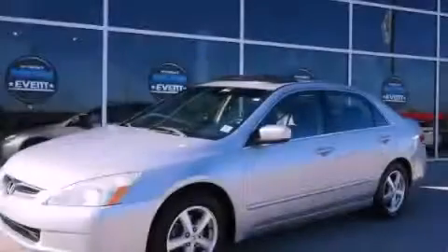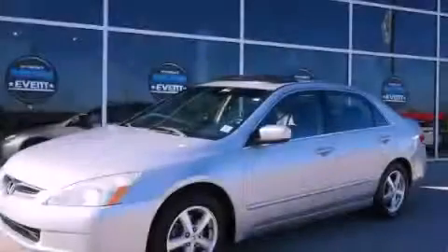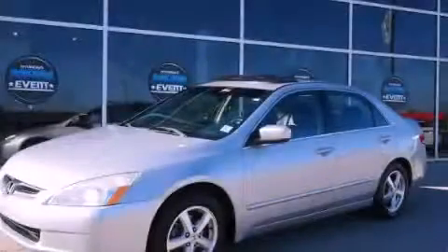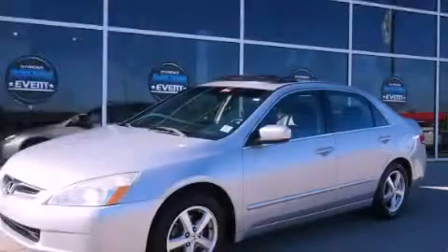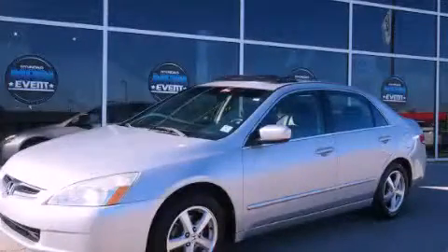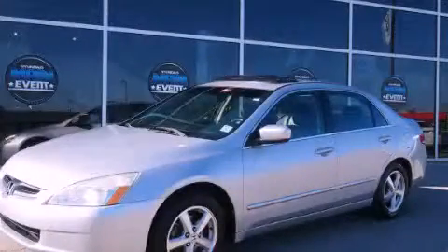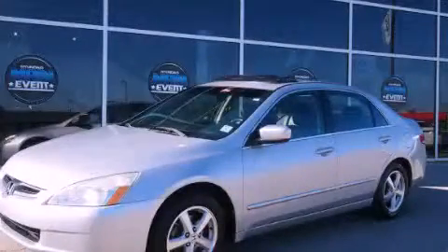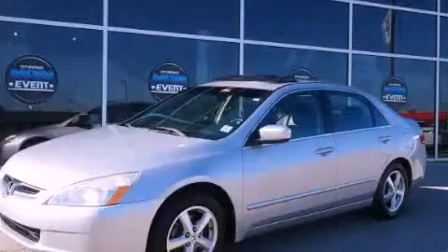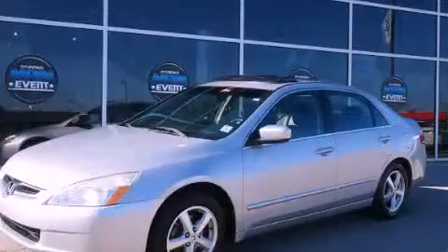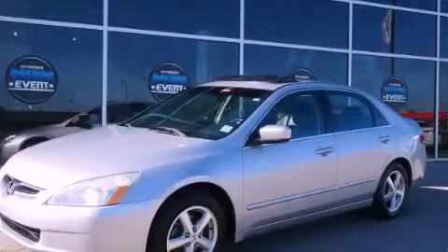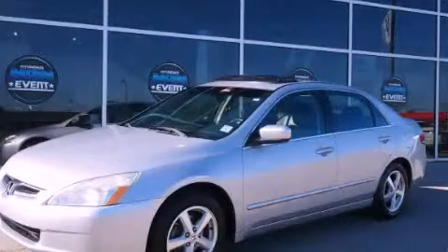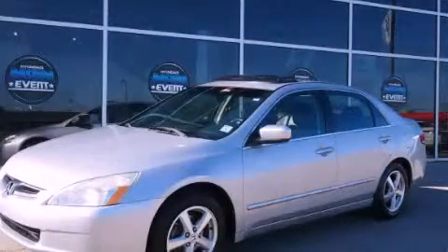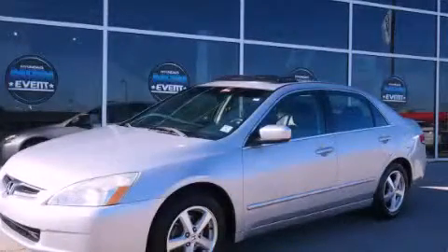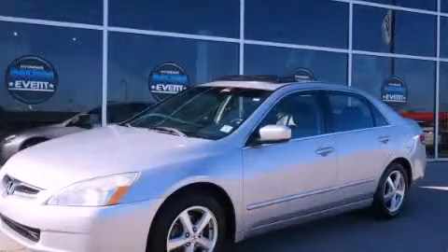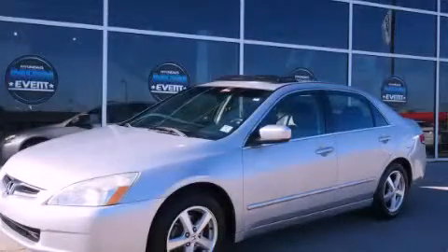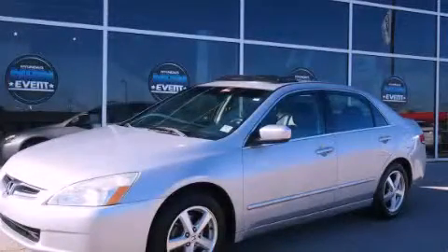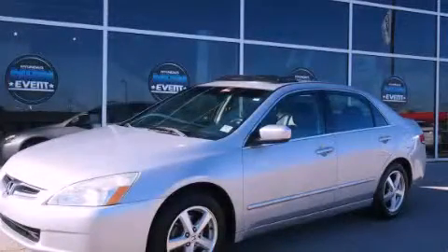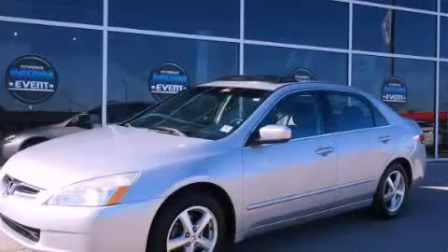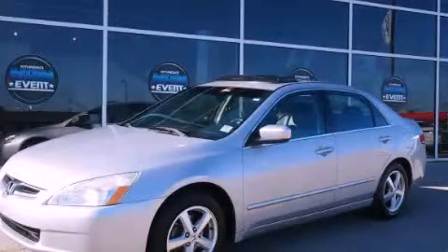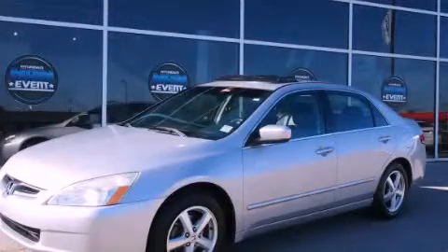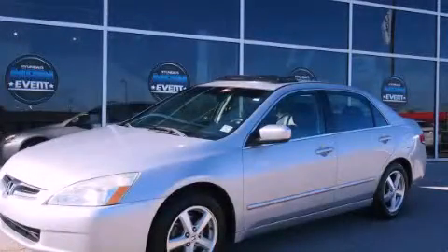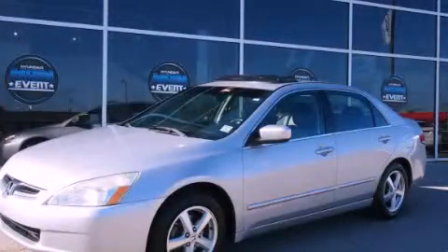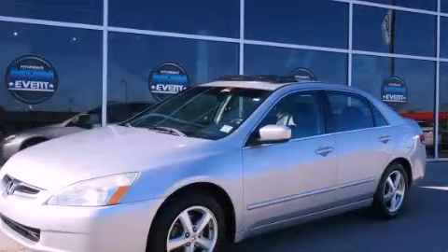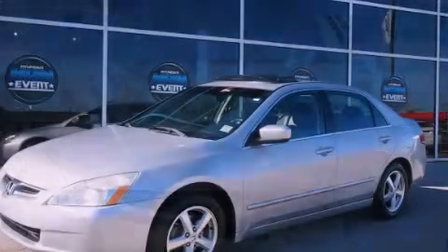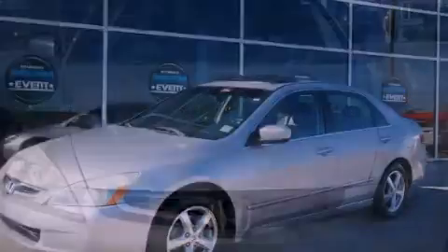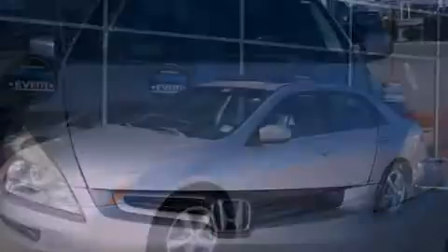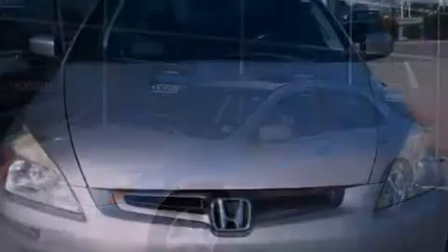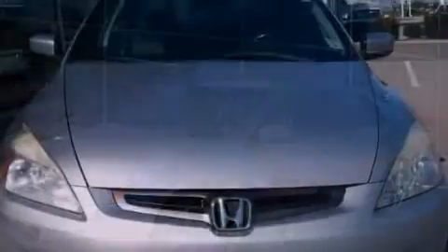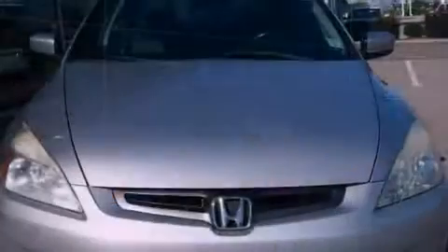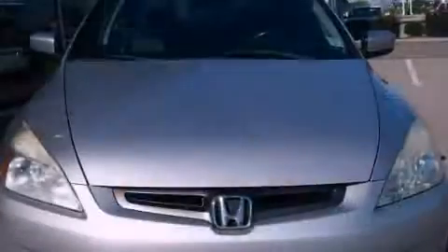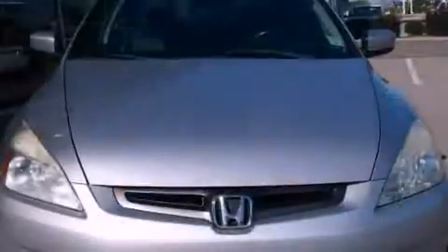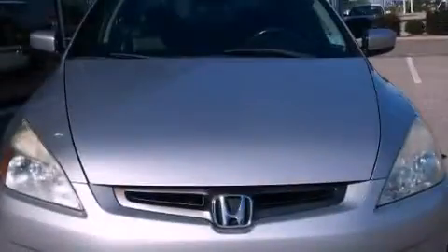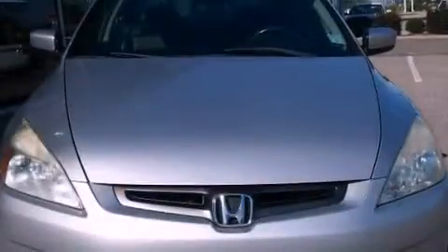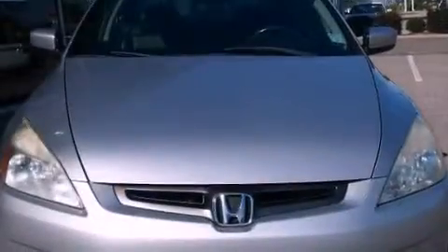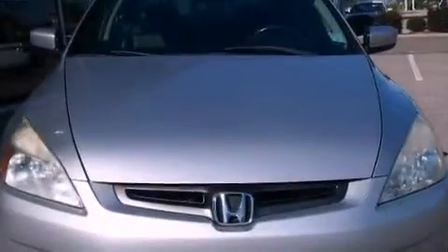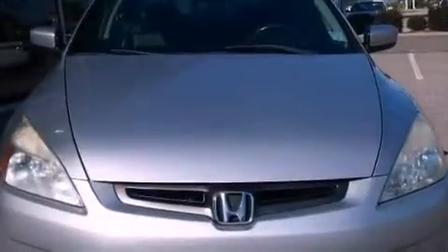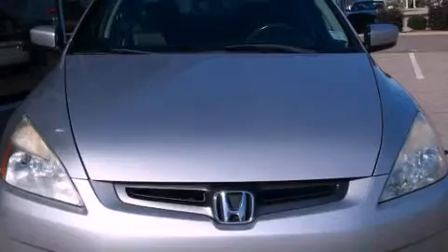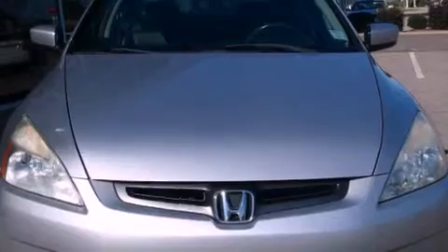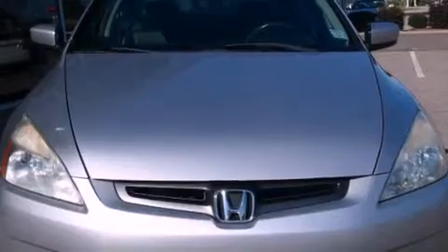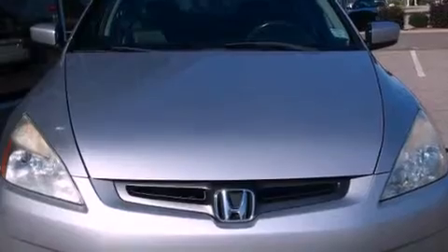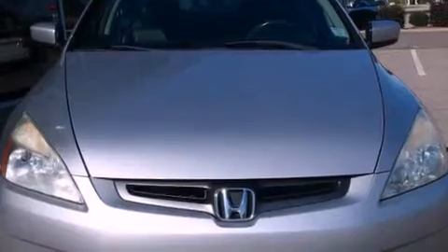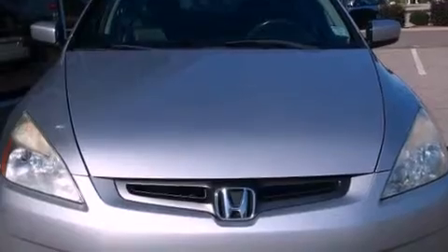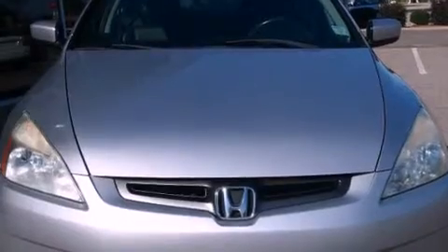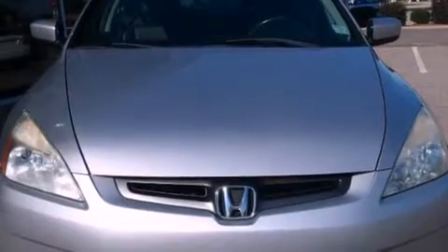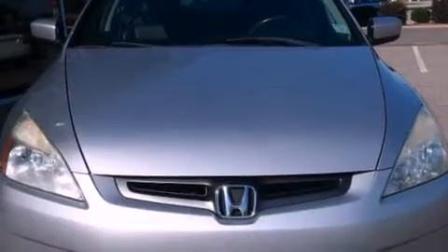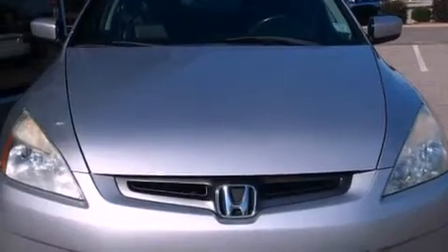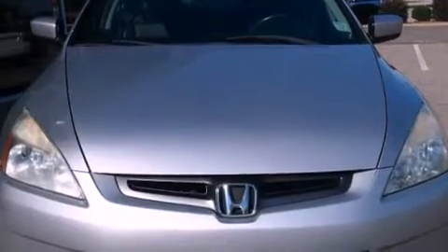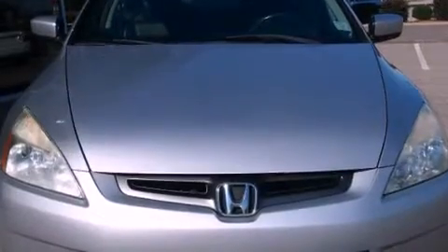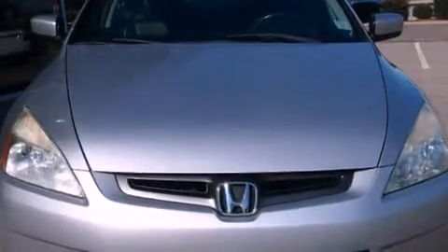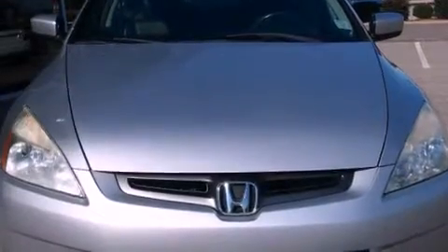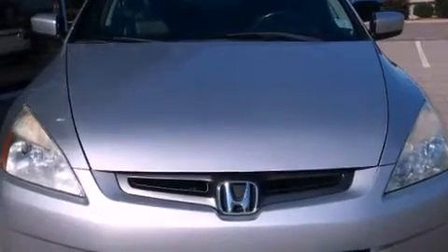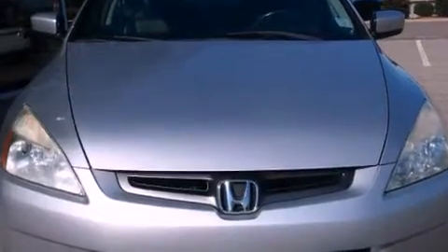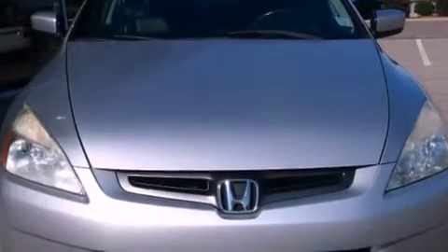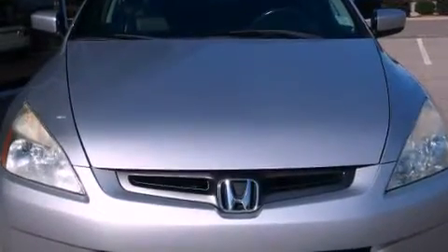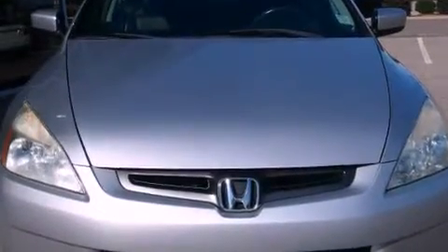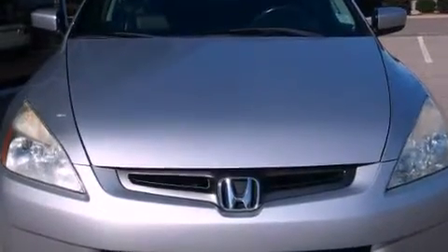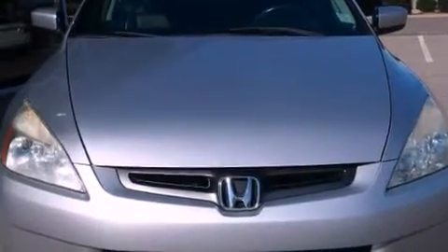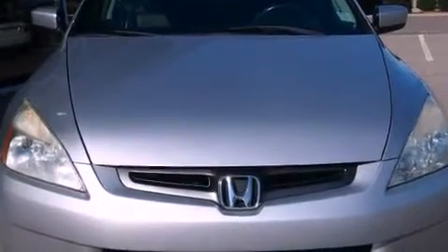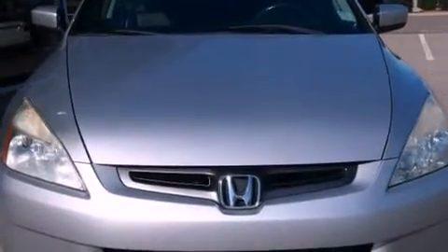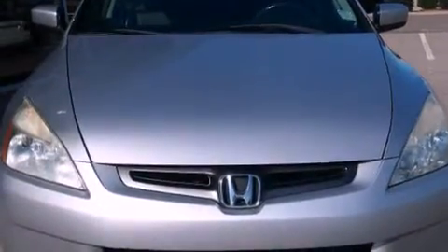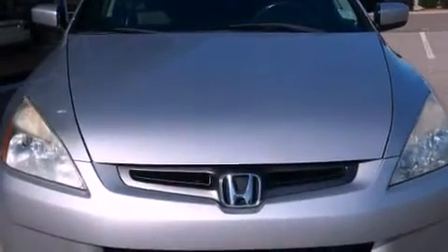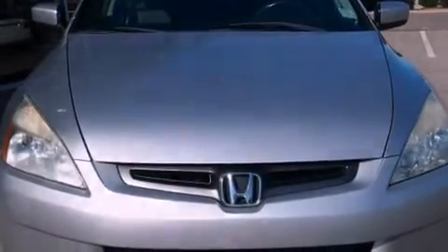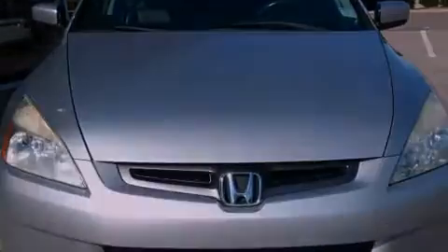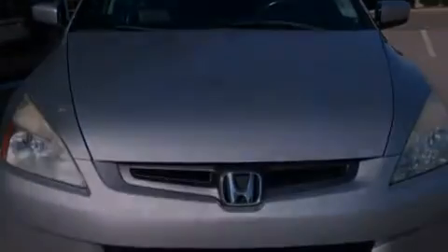This is a 2003 Honda Accord. It features a 2.4-liter four-cylinder engine and an automatic transmission.